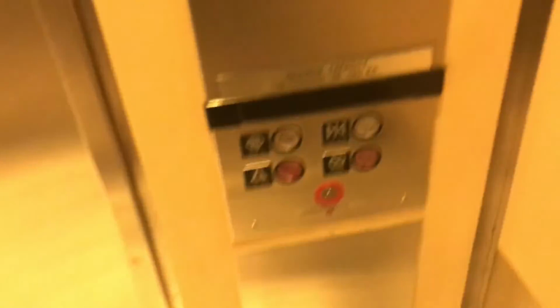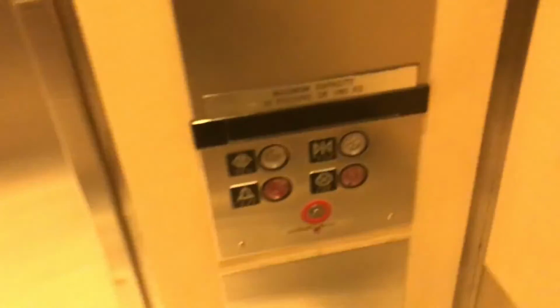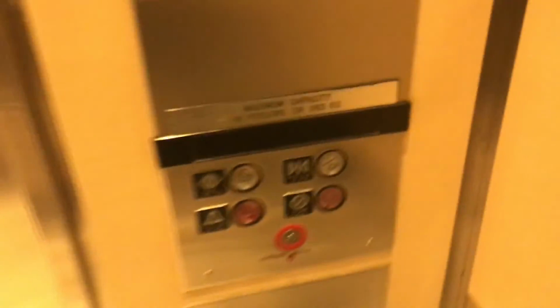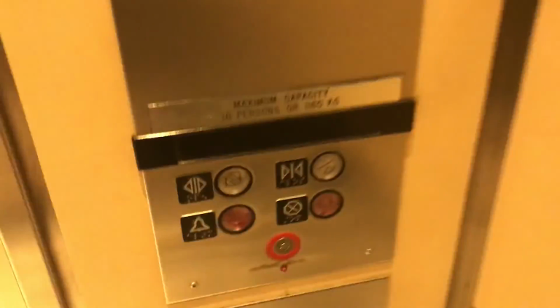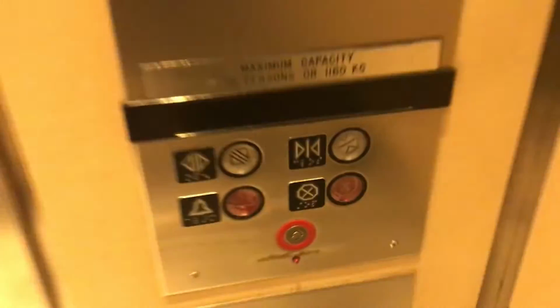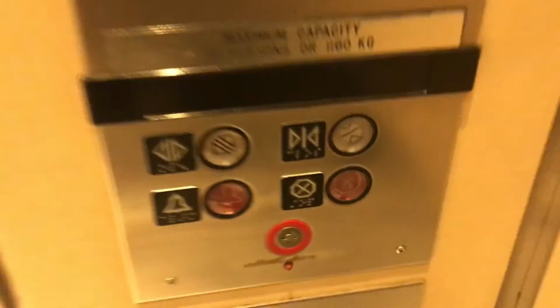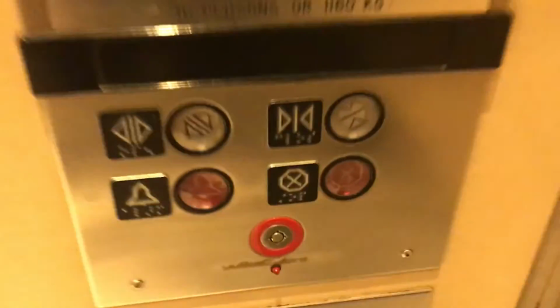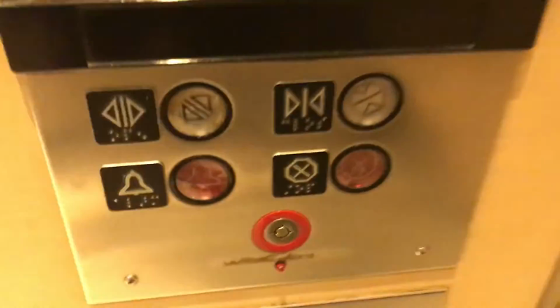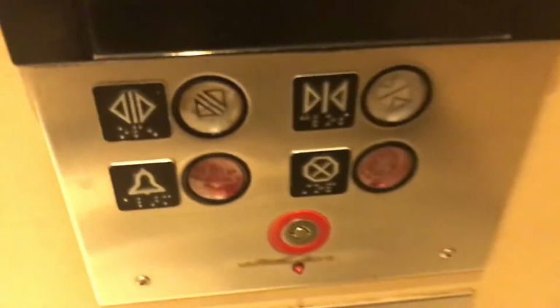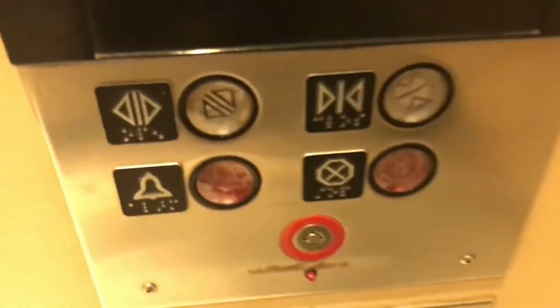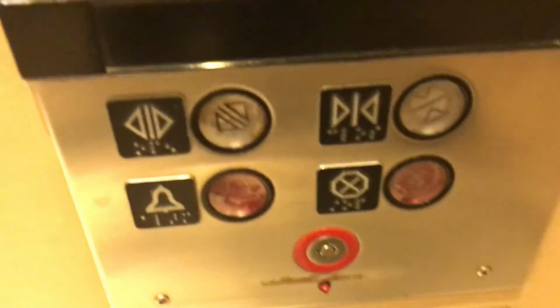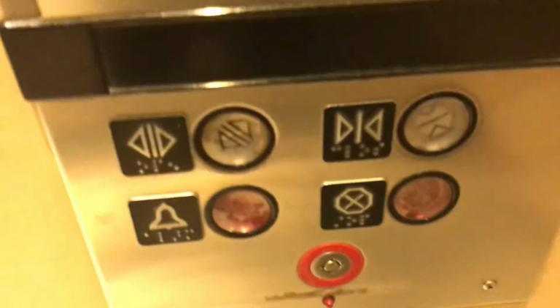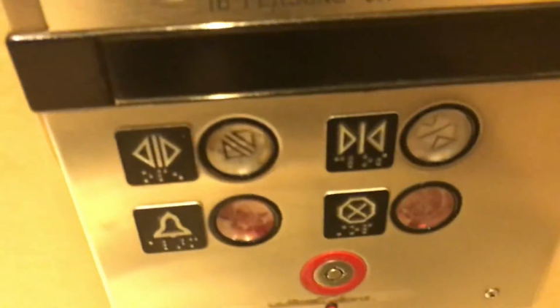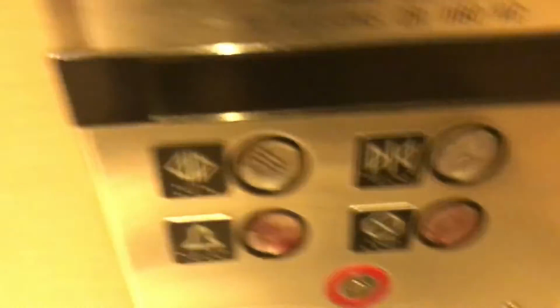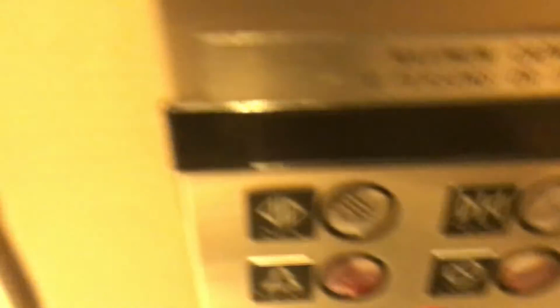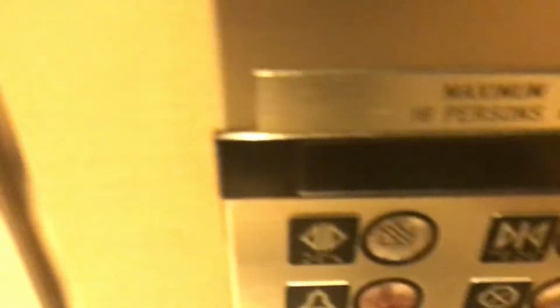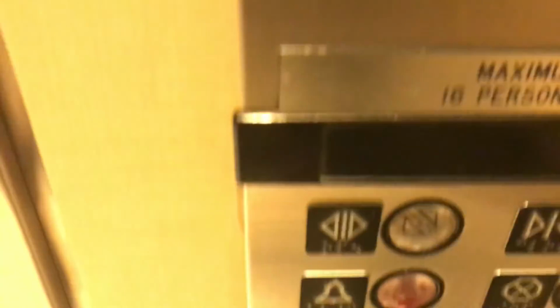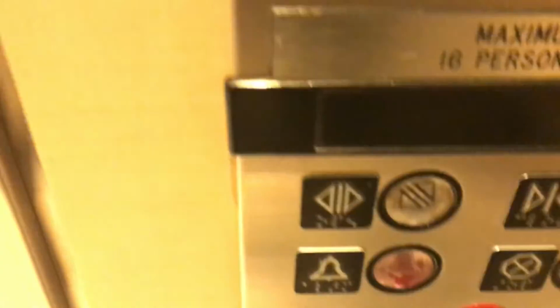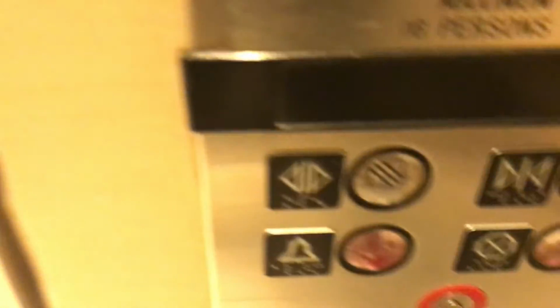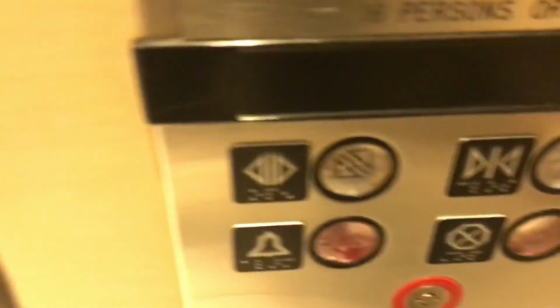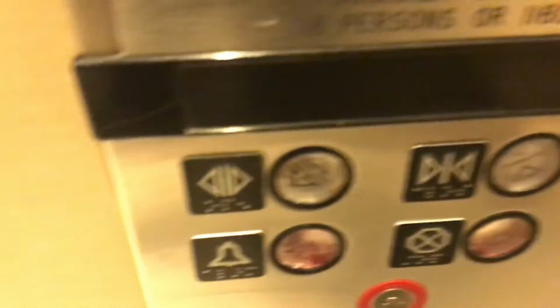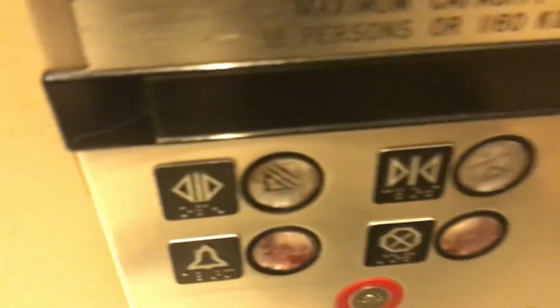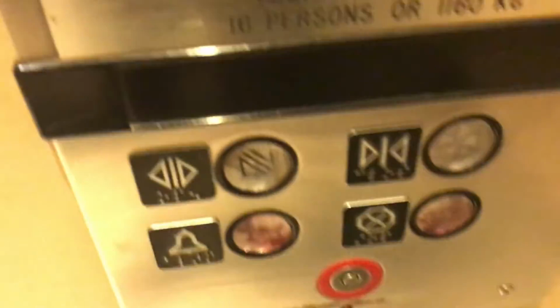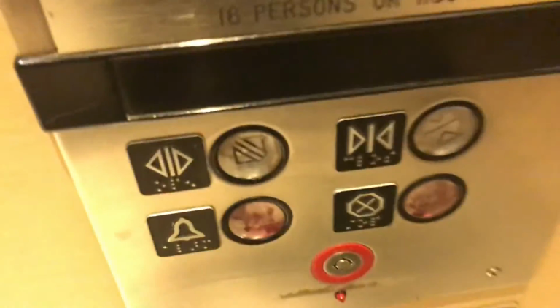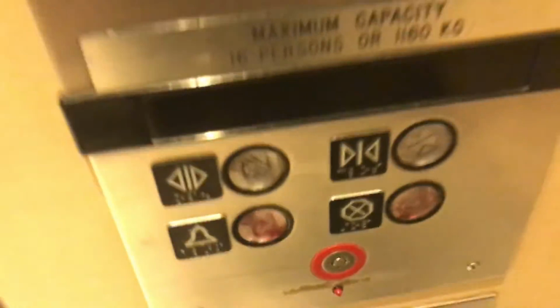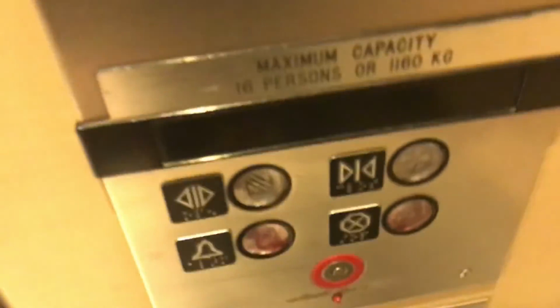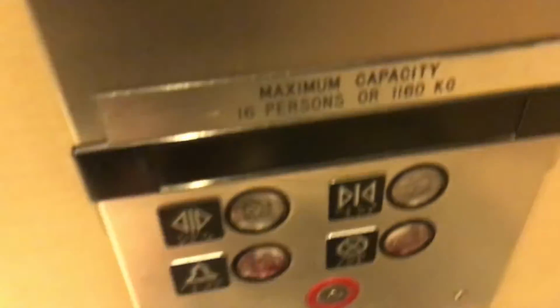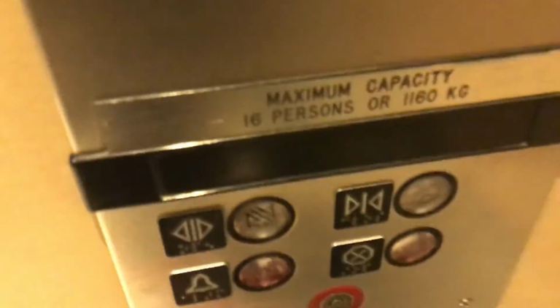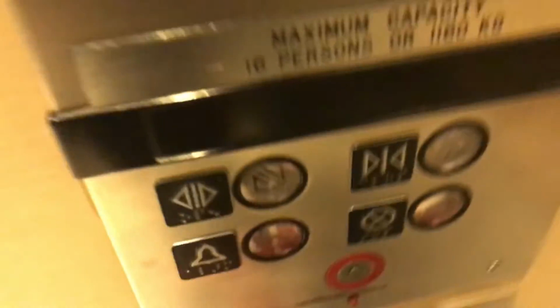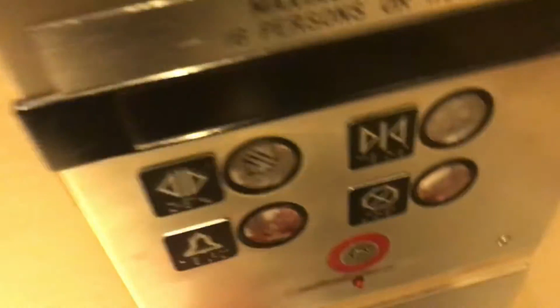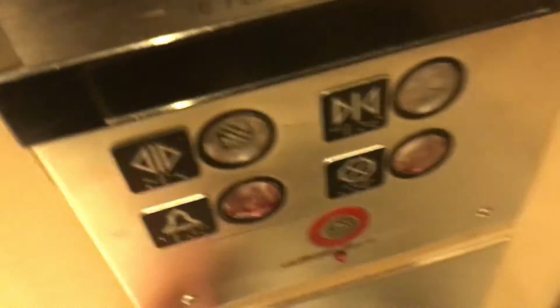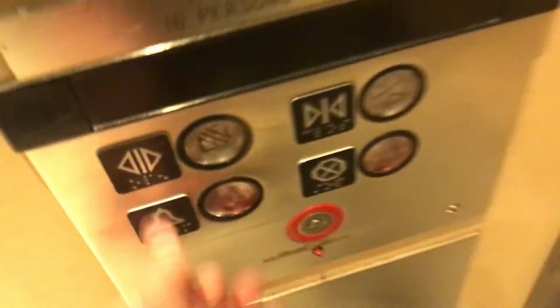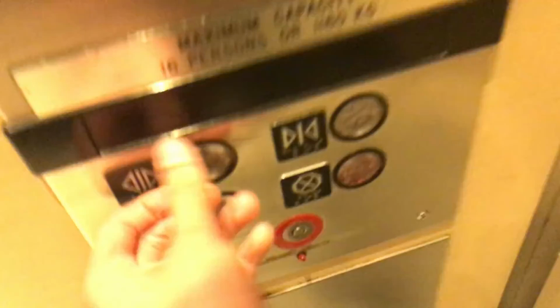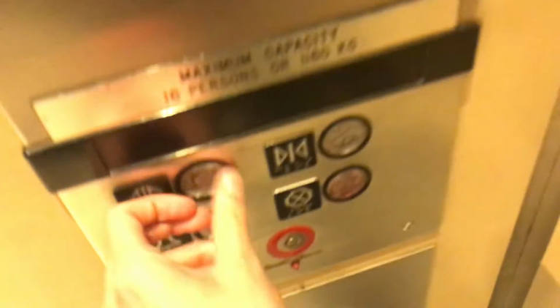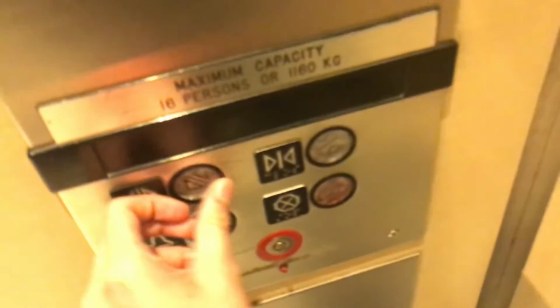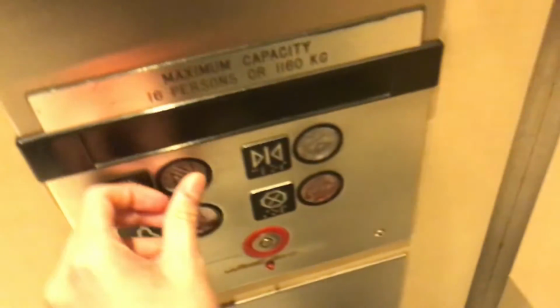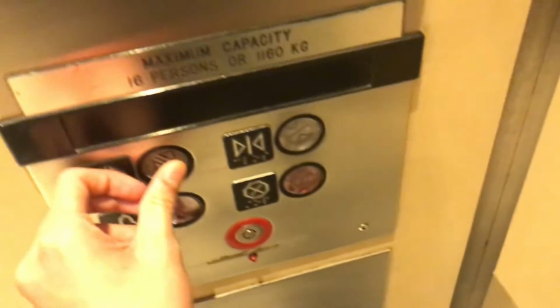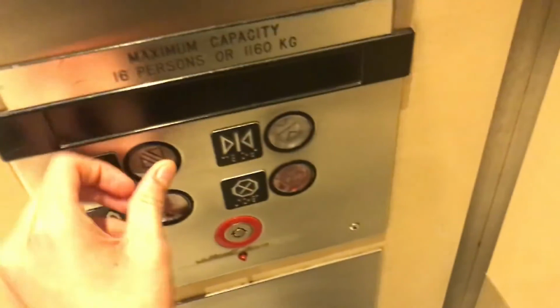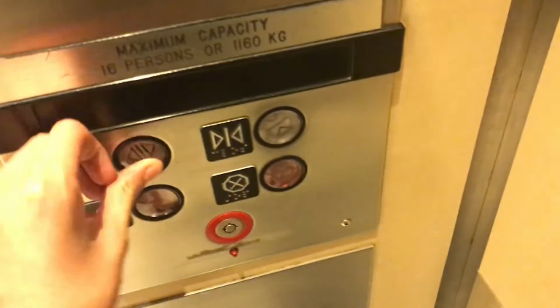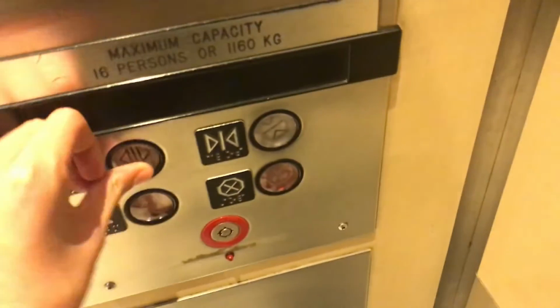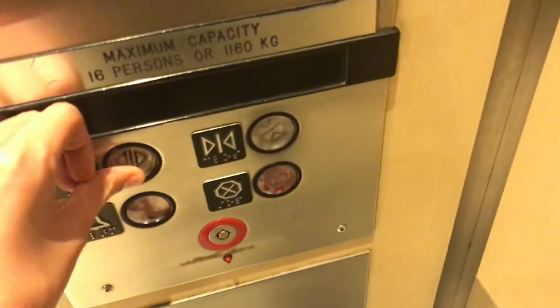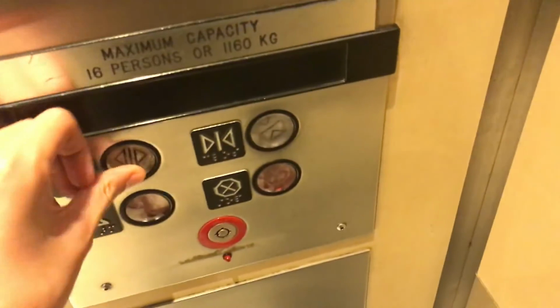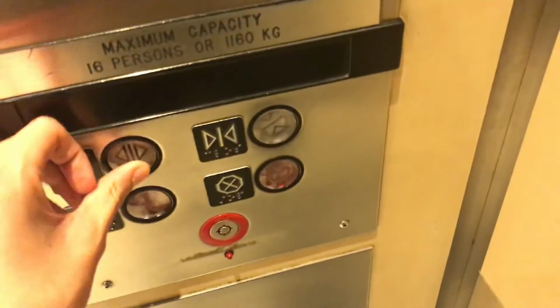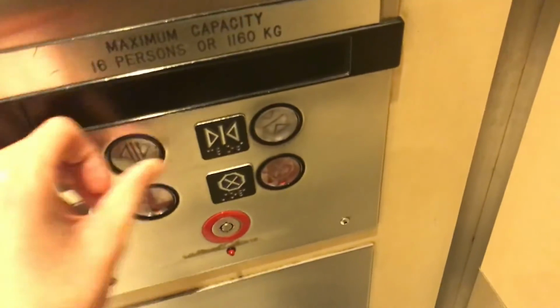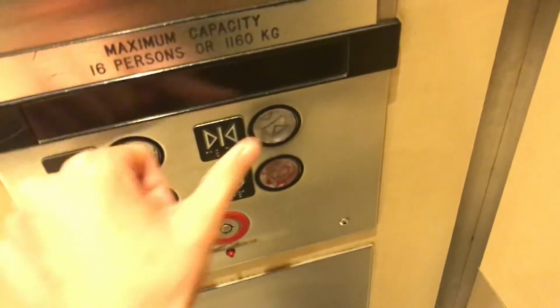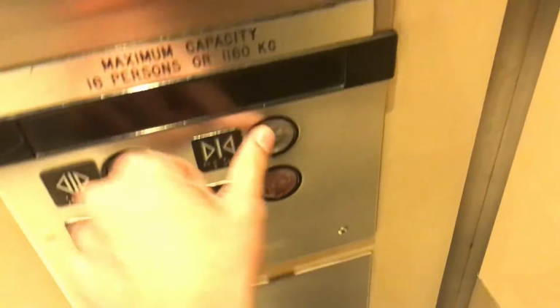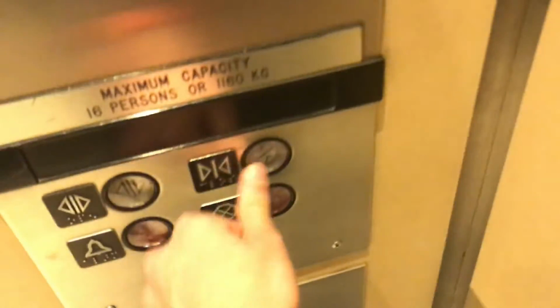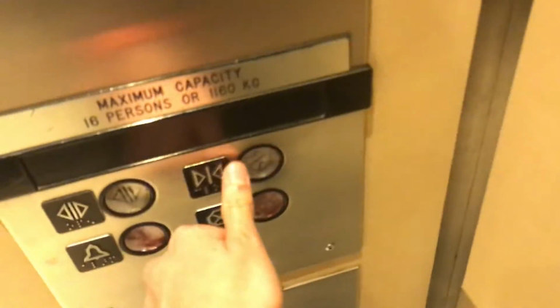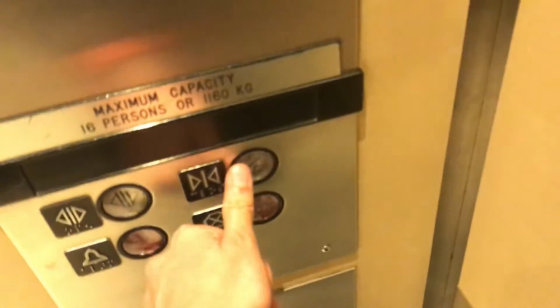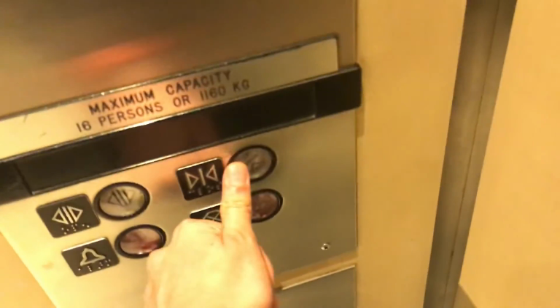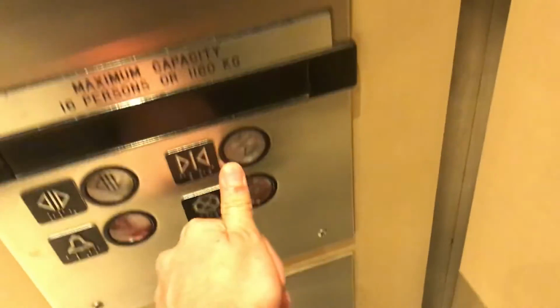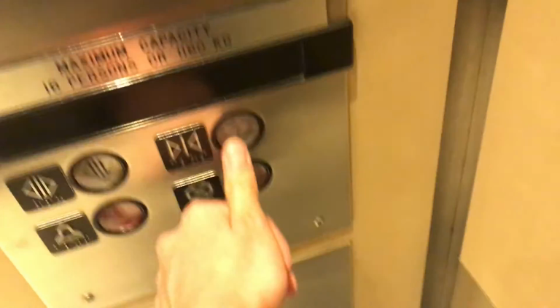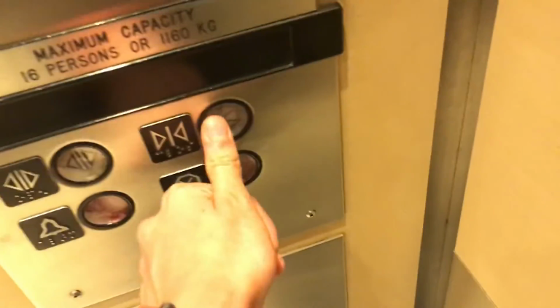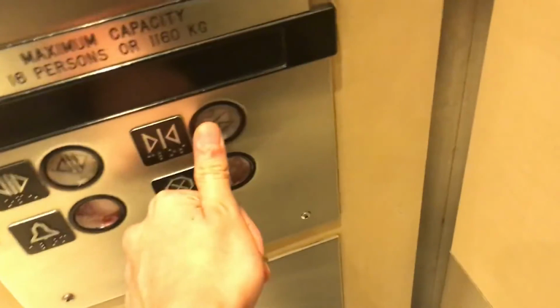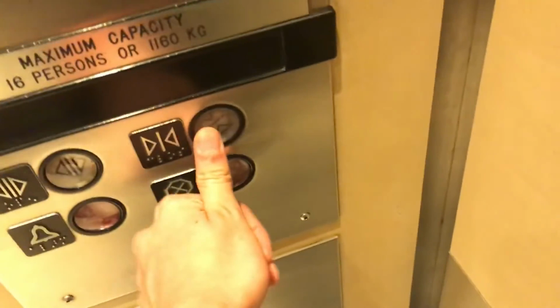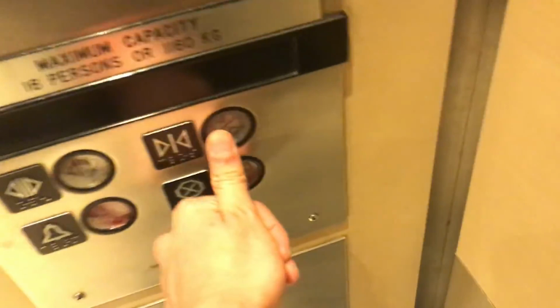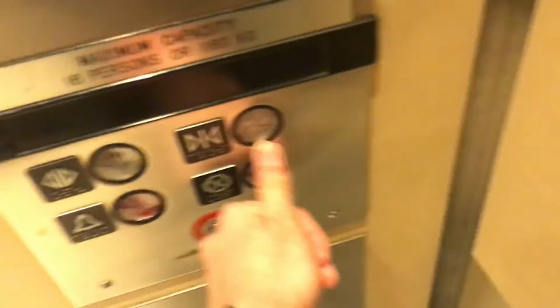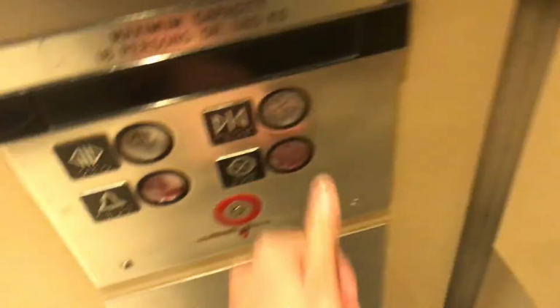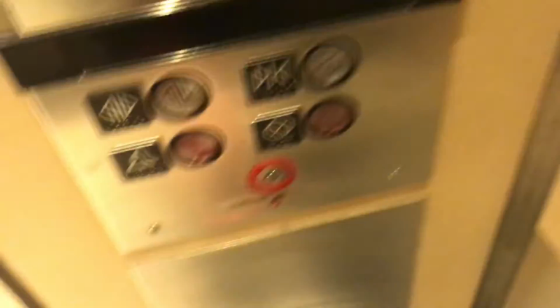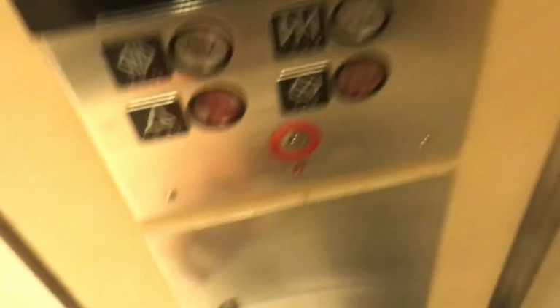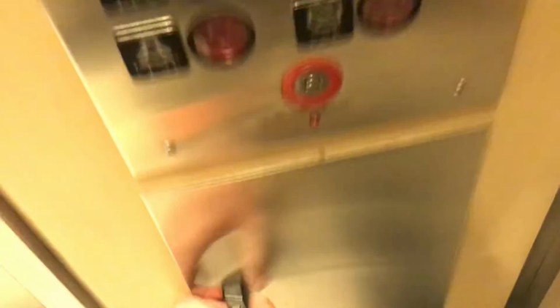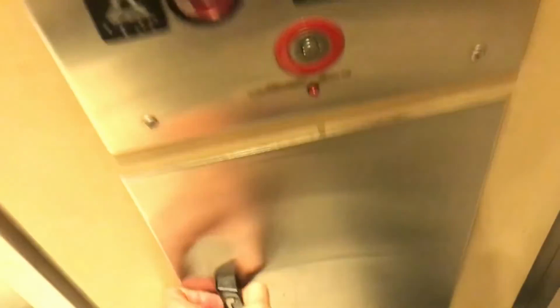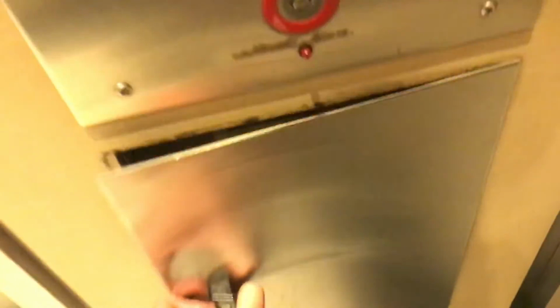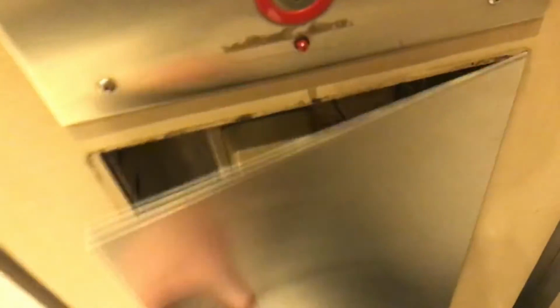Door closed buttons. Ooh, look at that. Door buttons are kind of messed up — at least they twist a little bit.